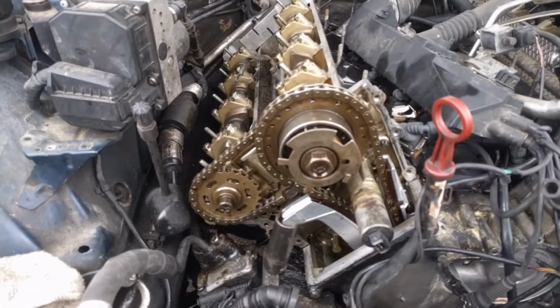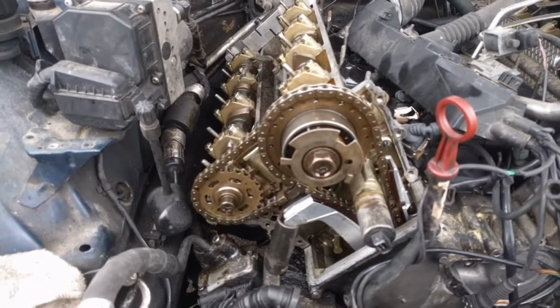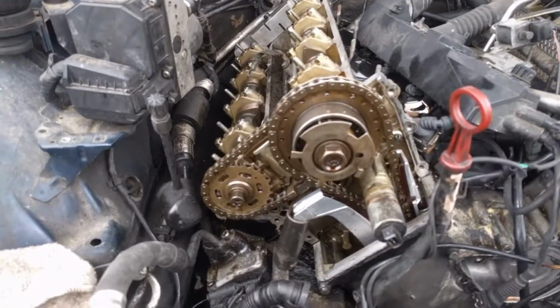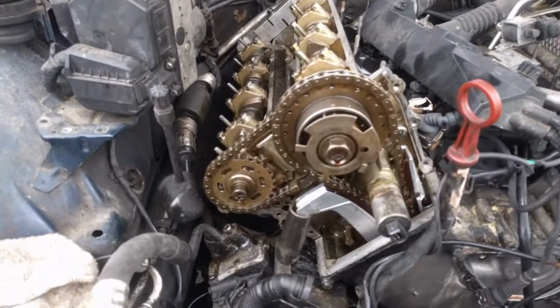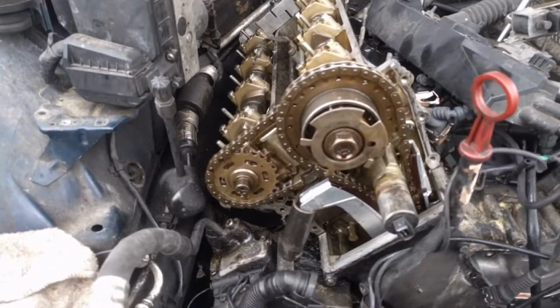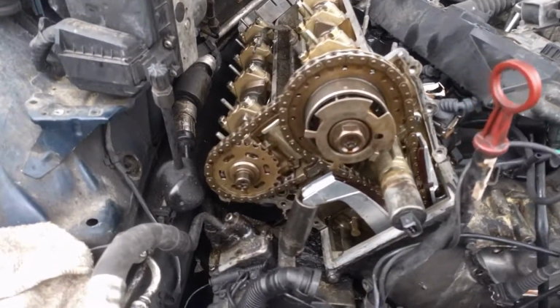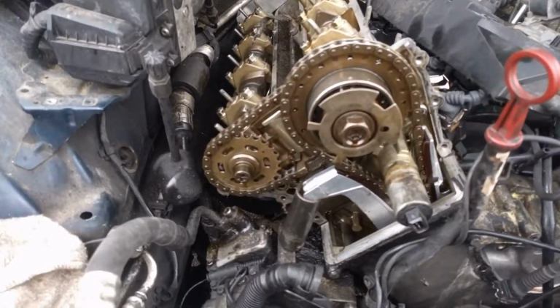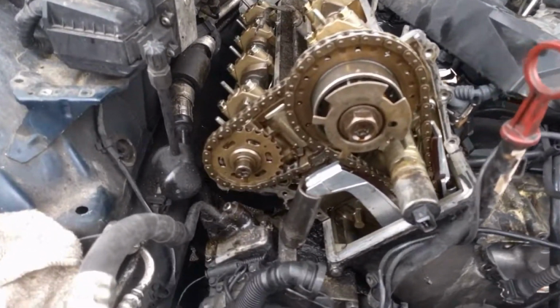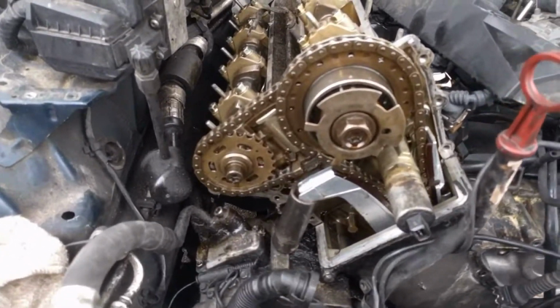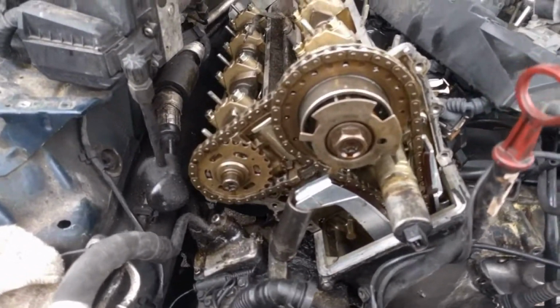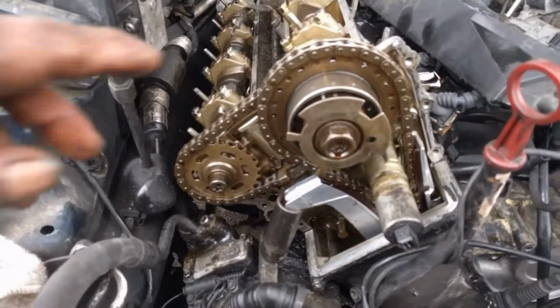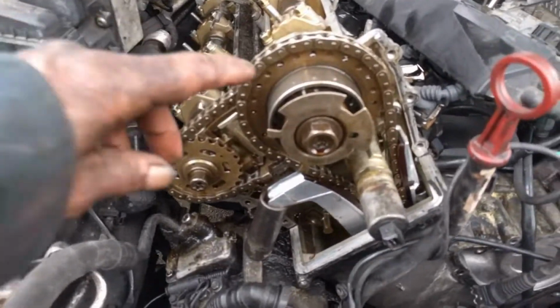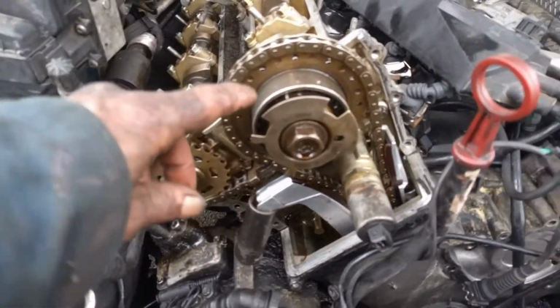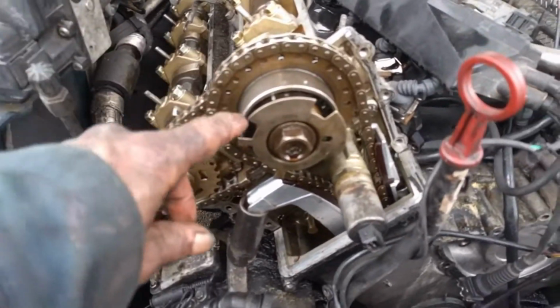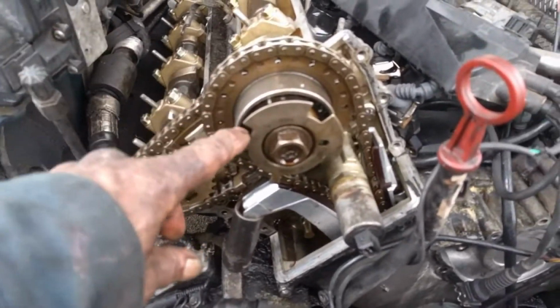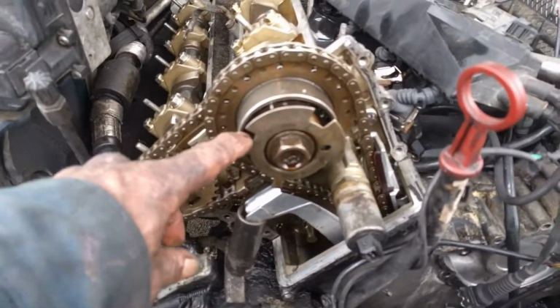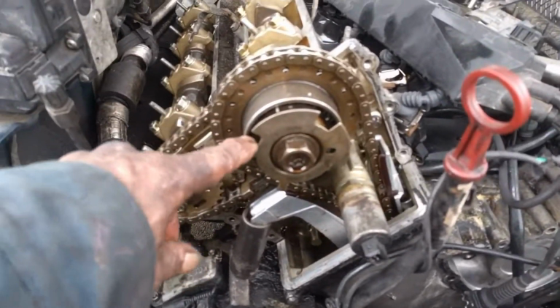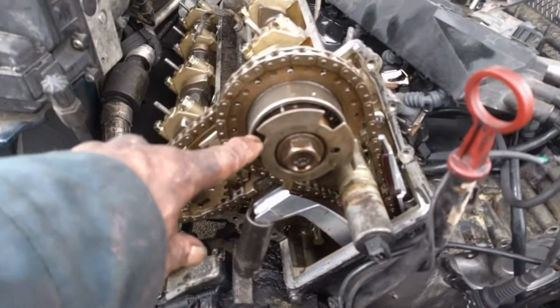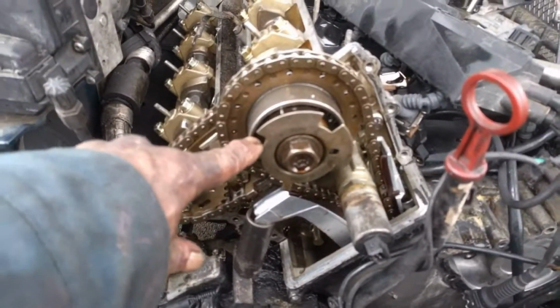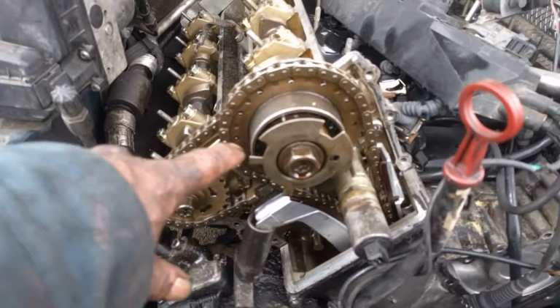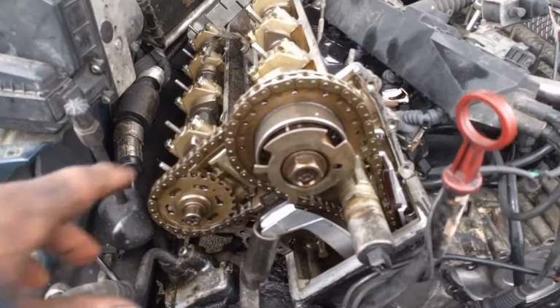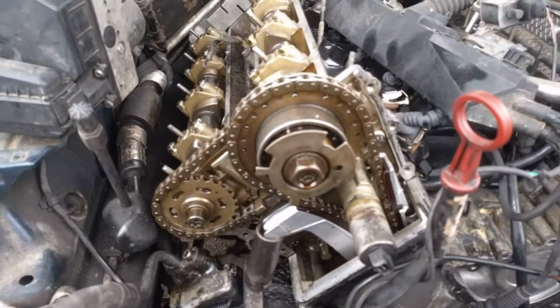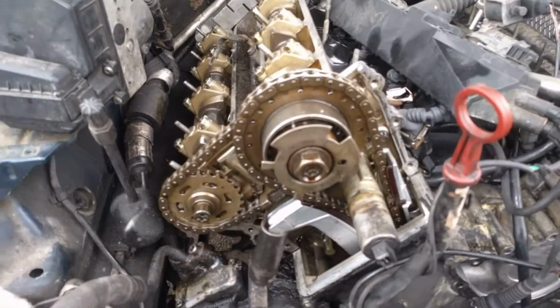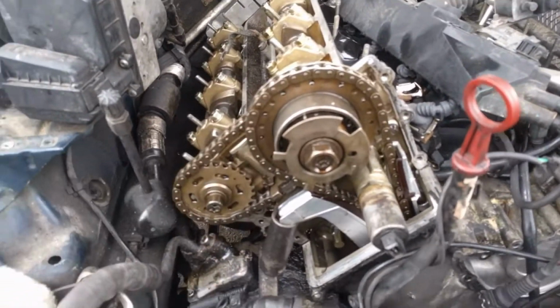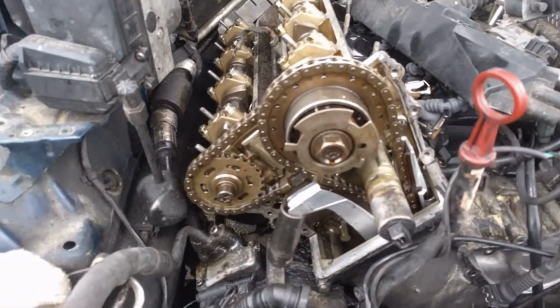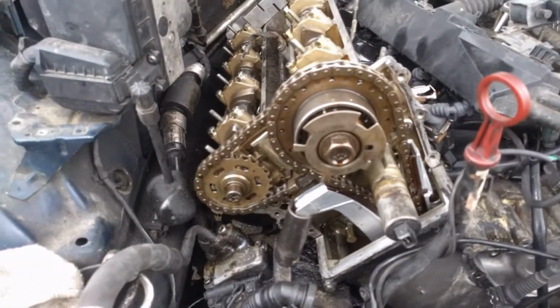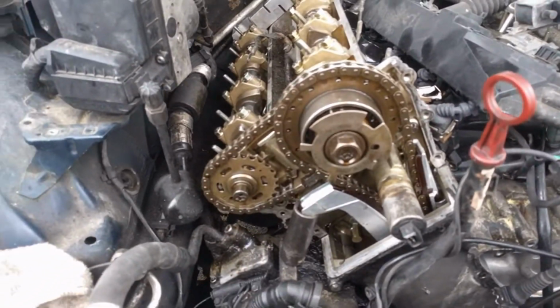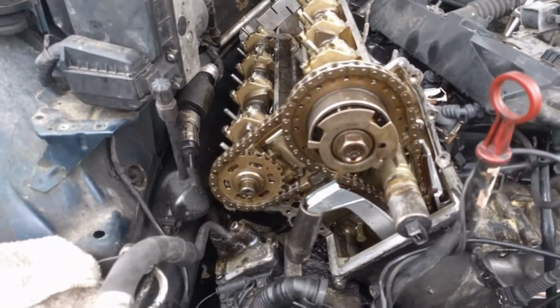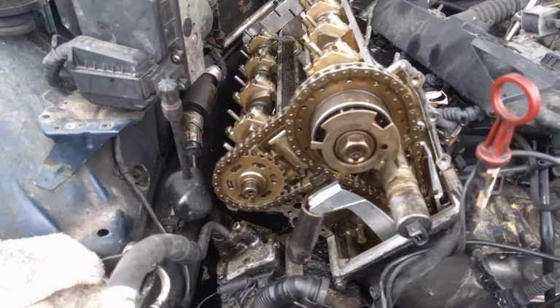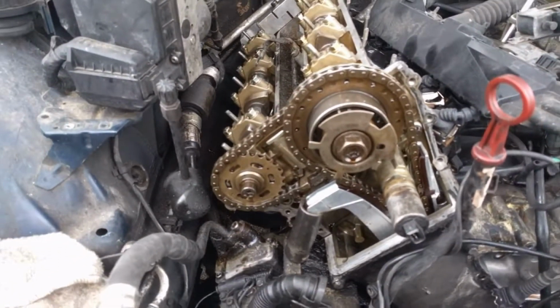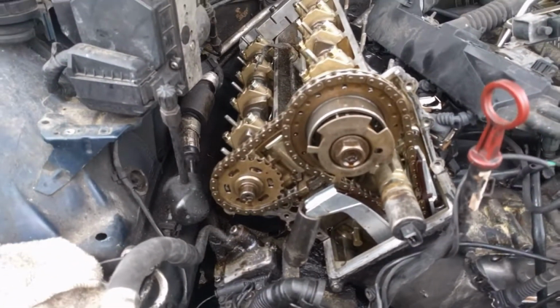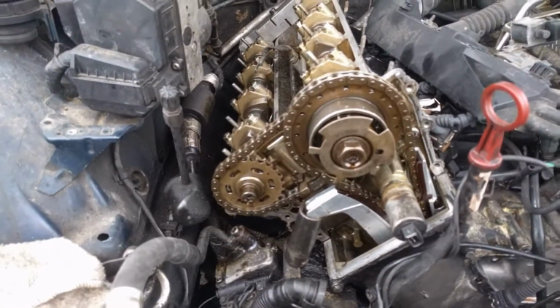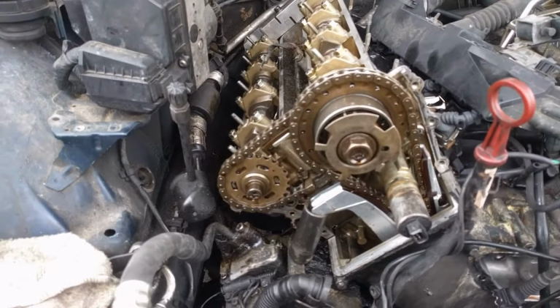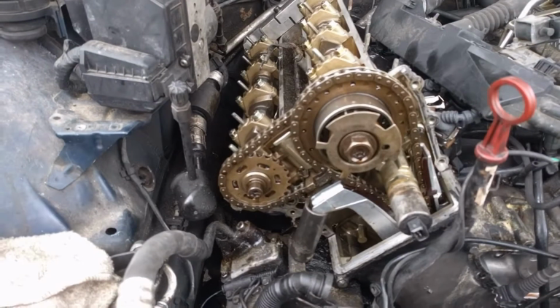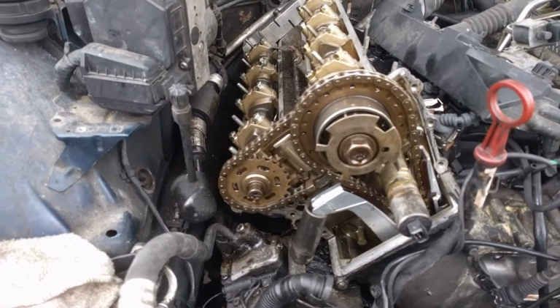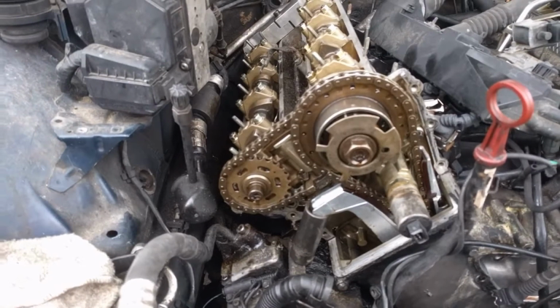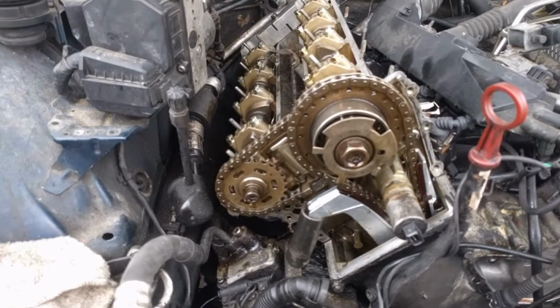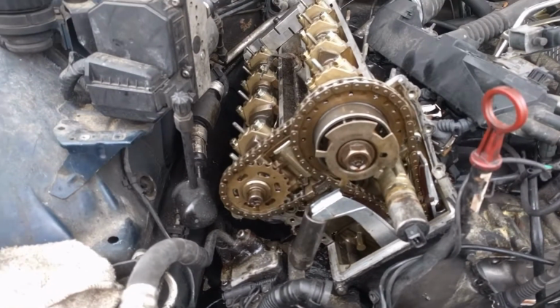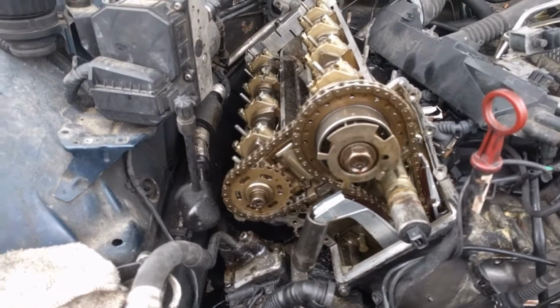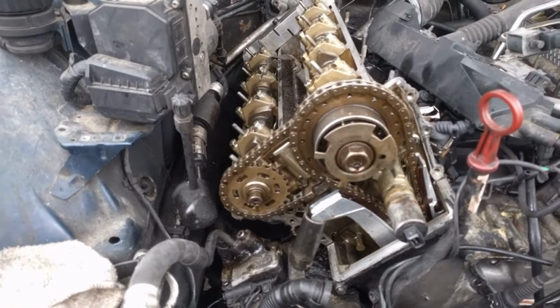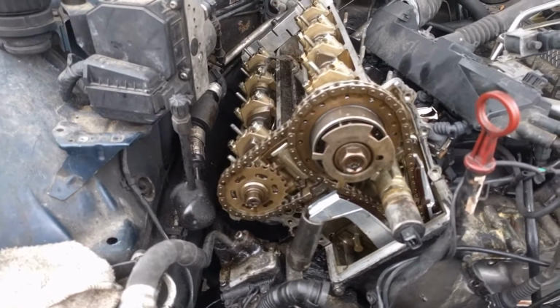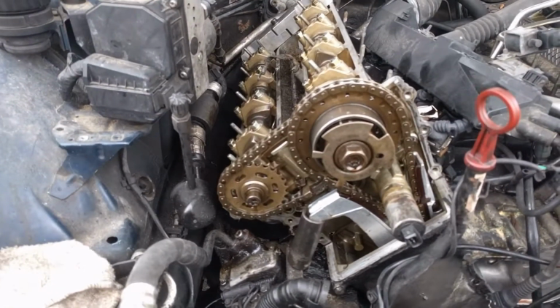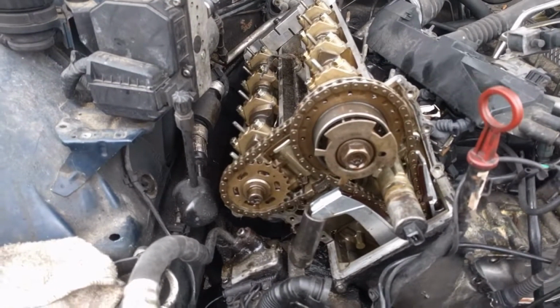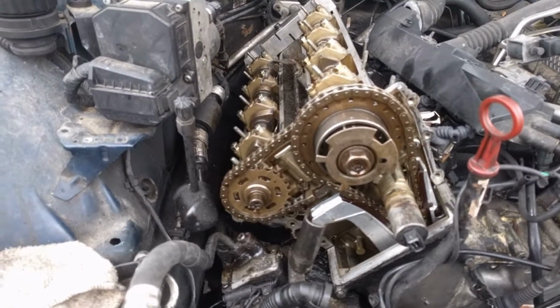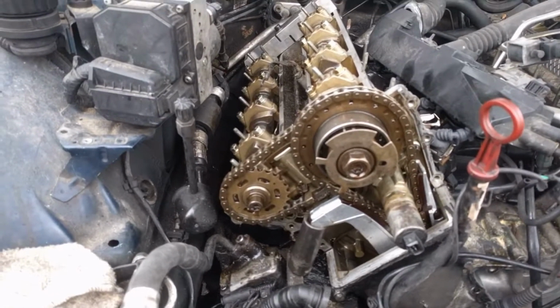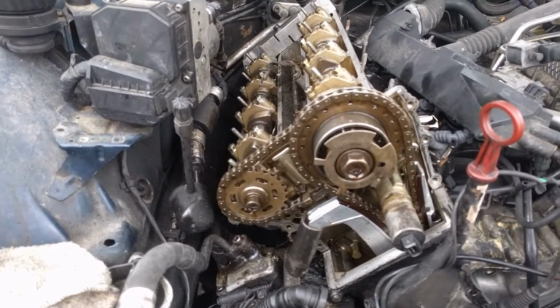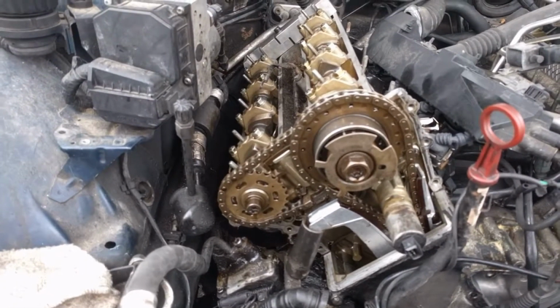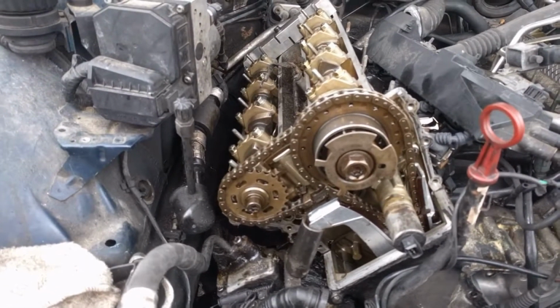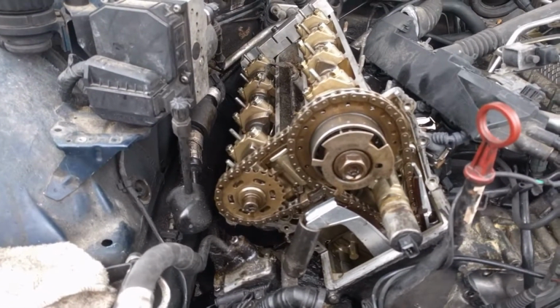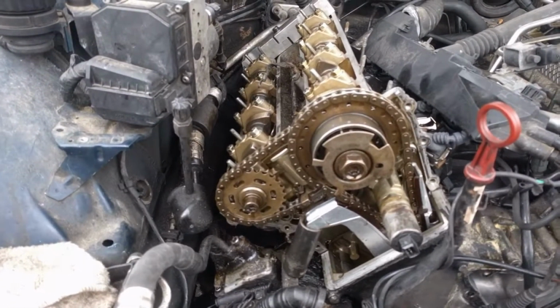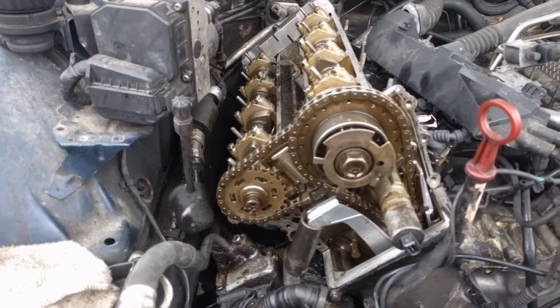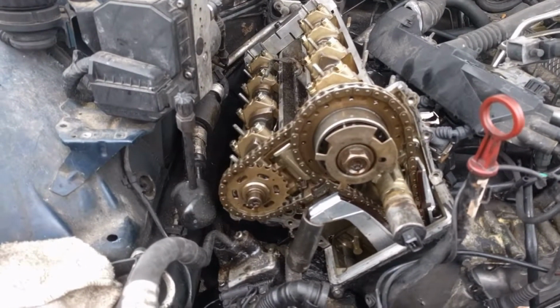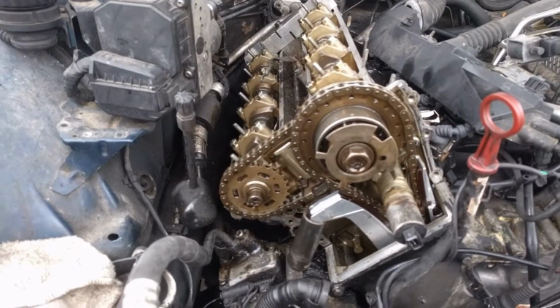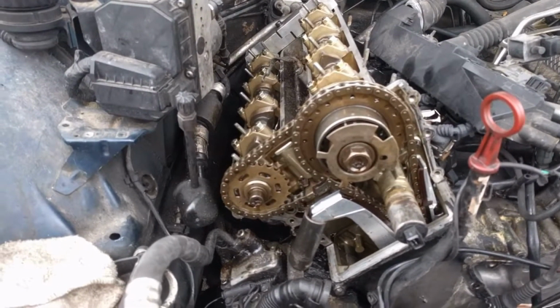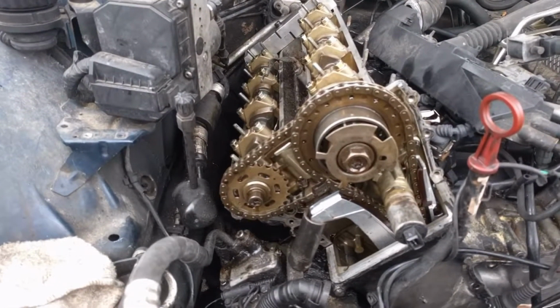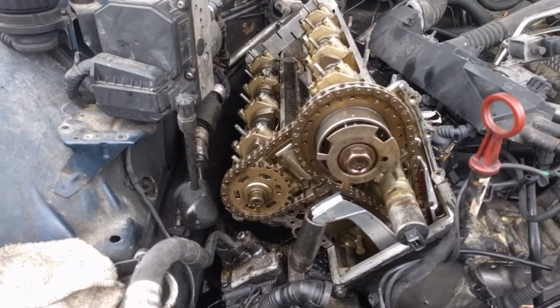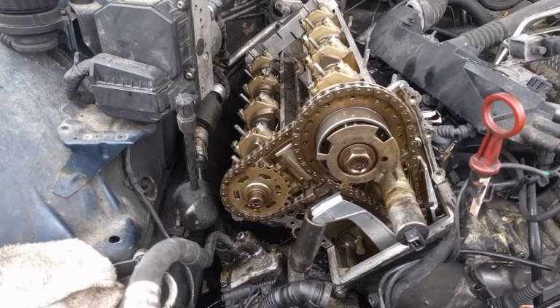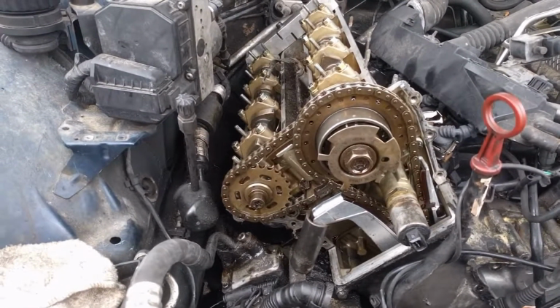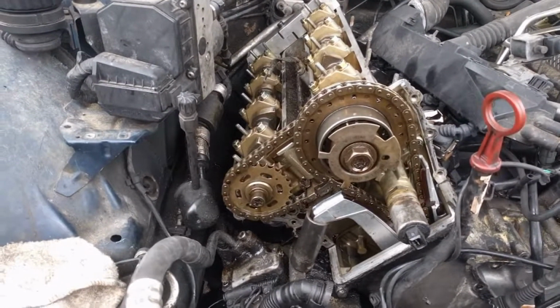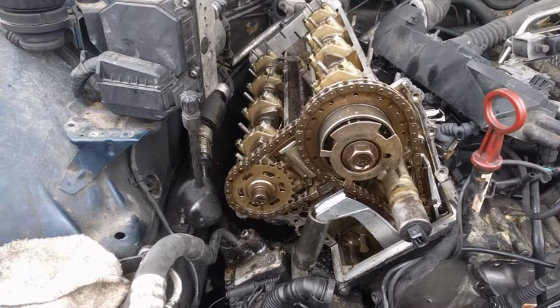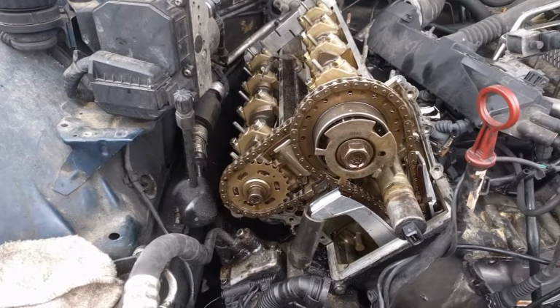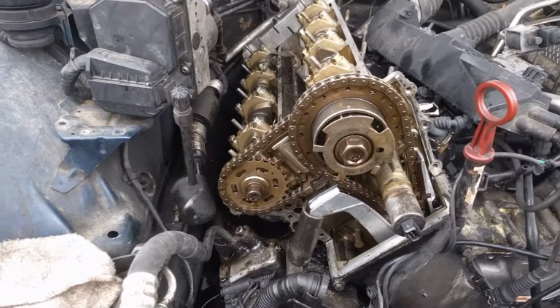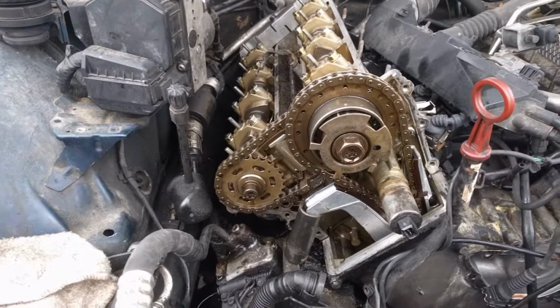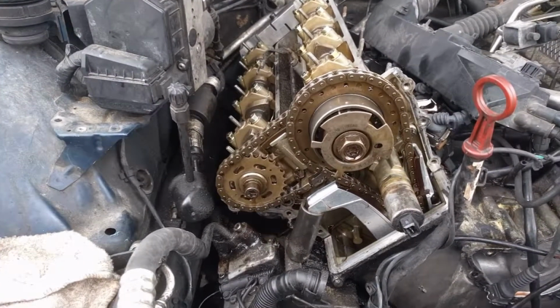With those torqued down at 30 foot-pounds, our engine is timed.